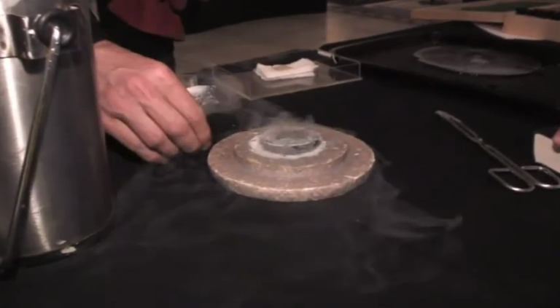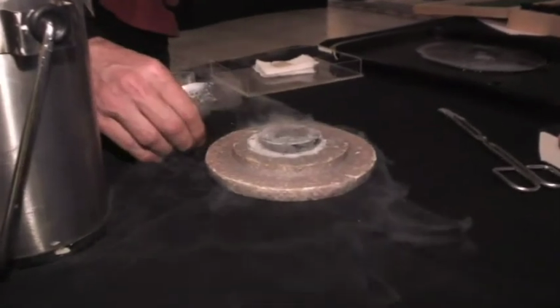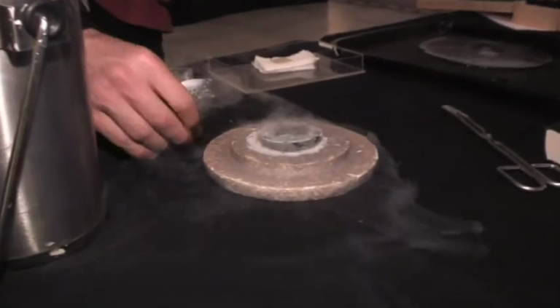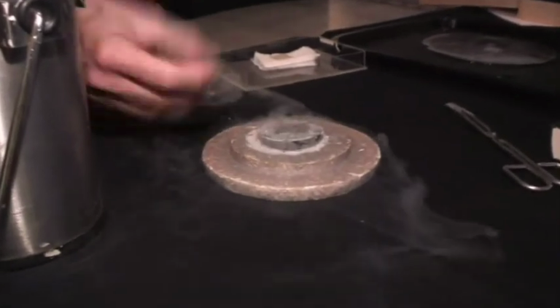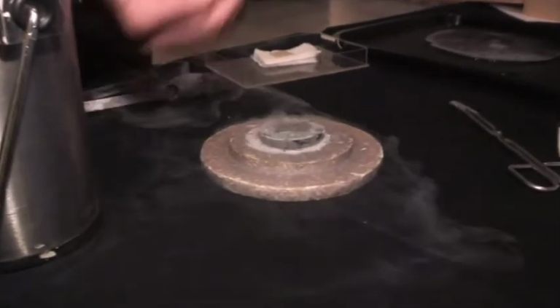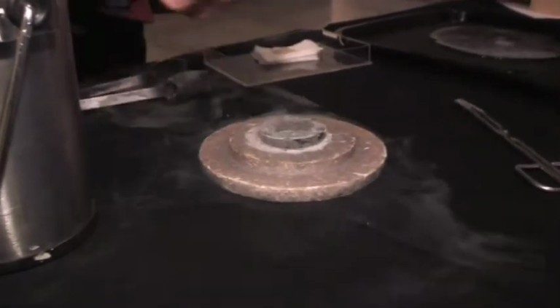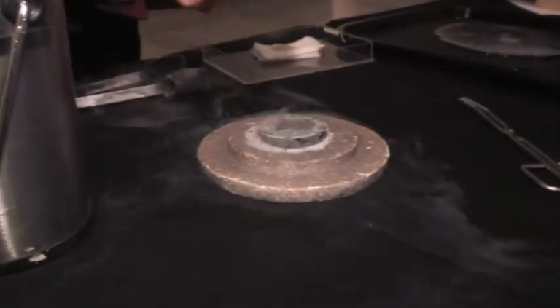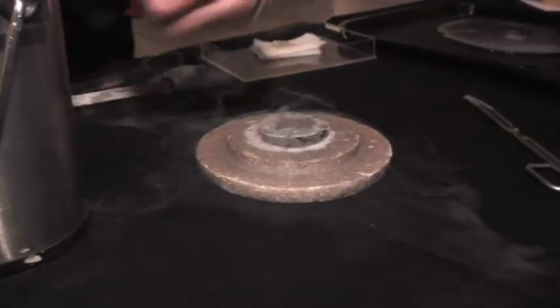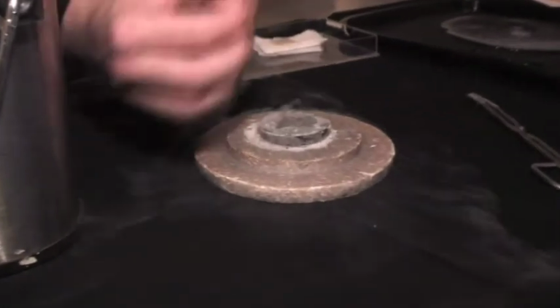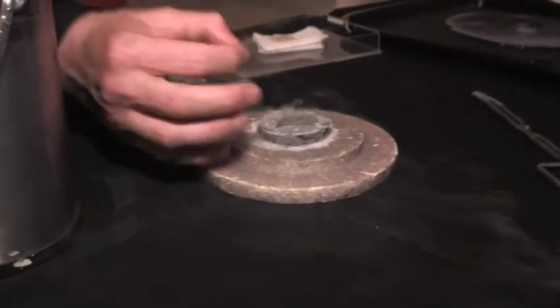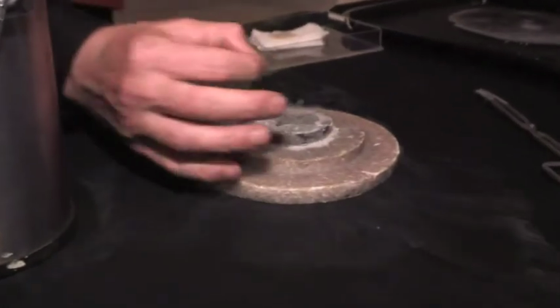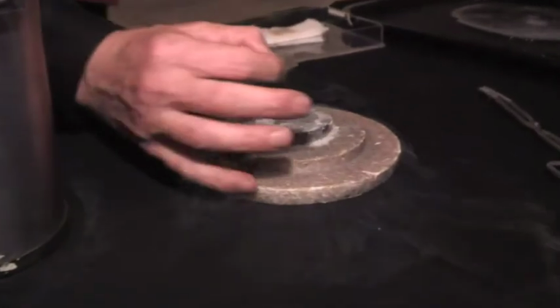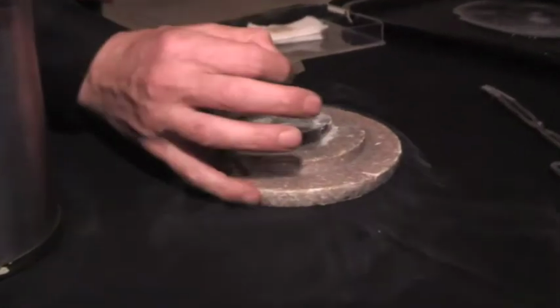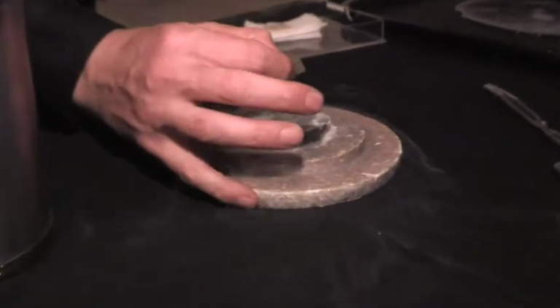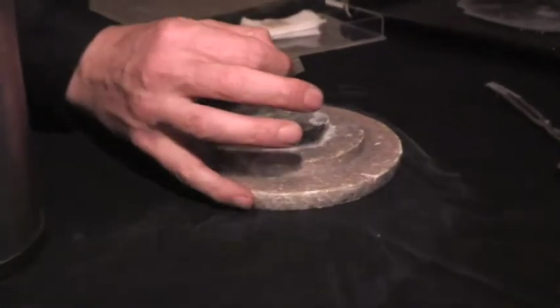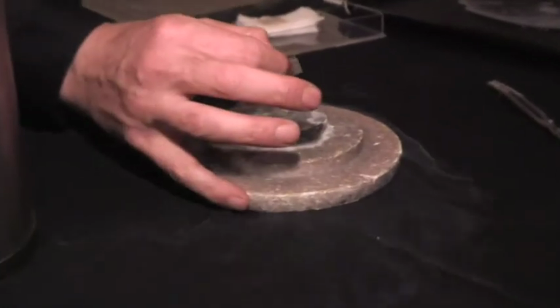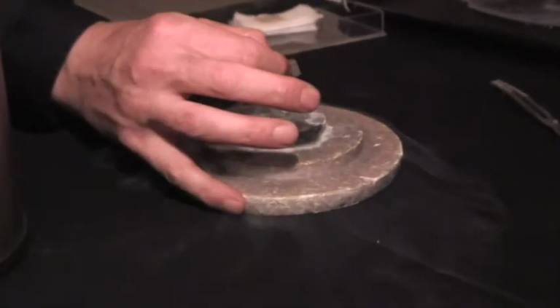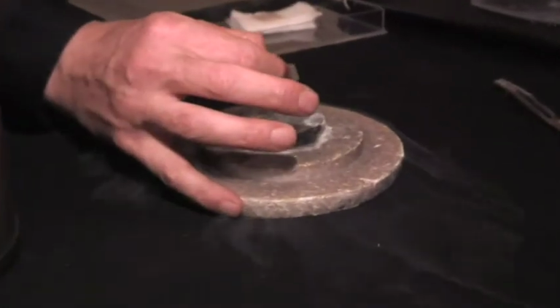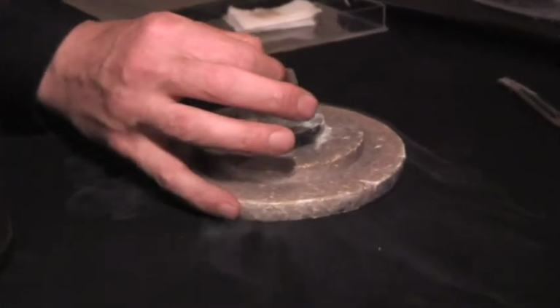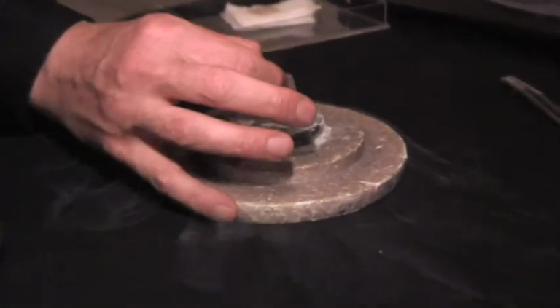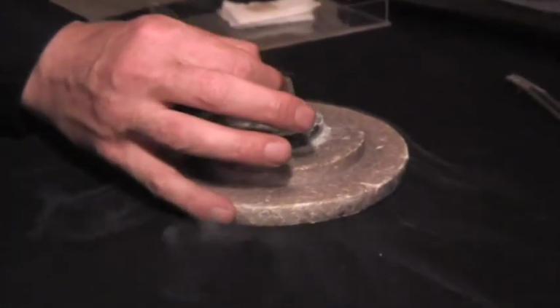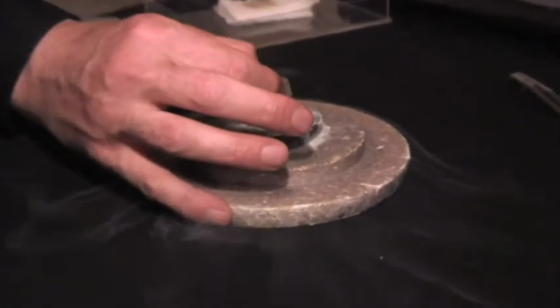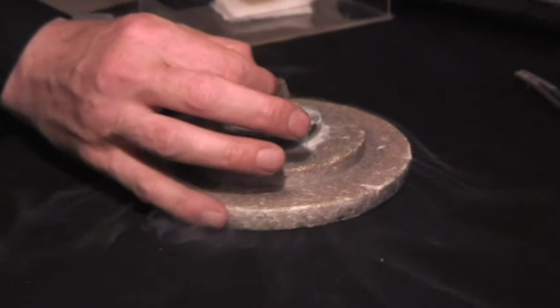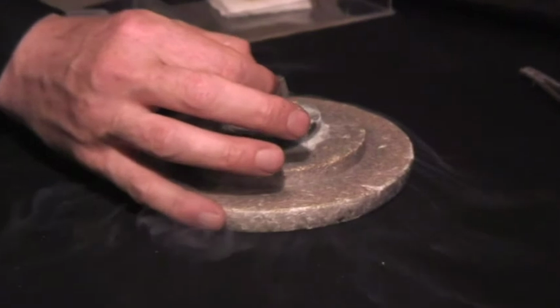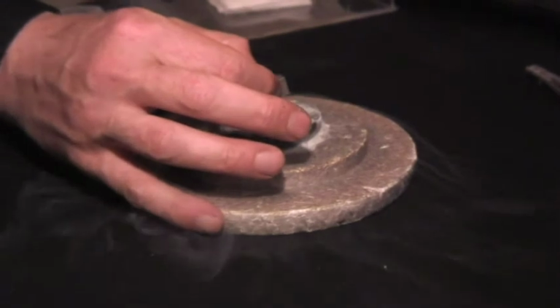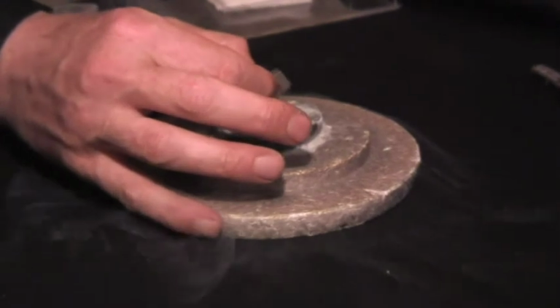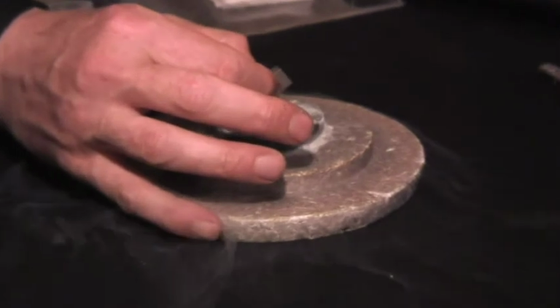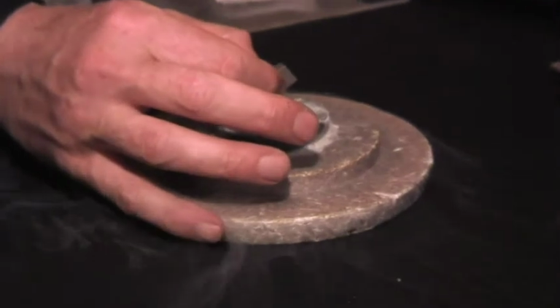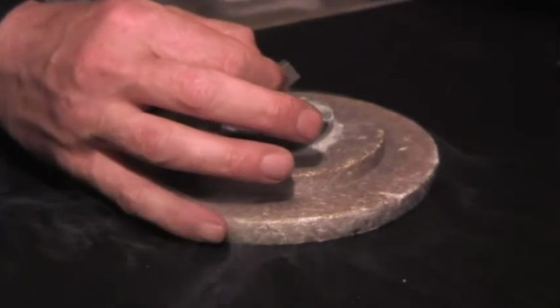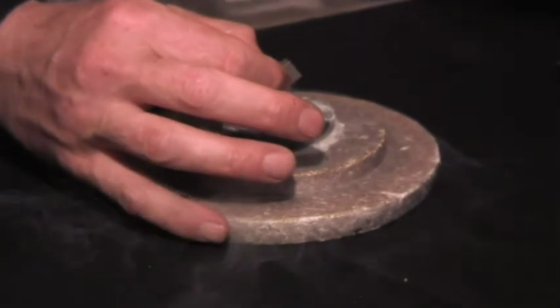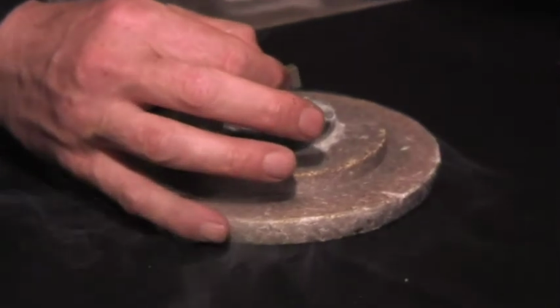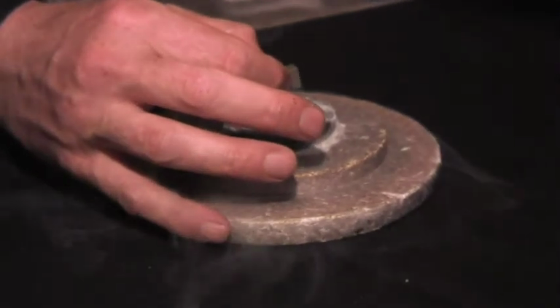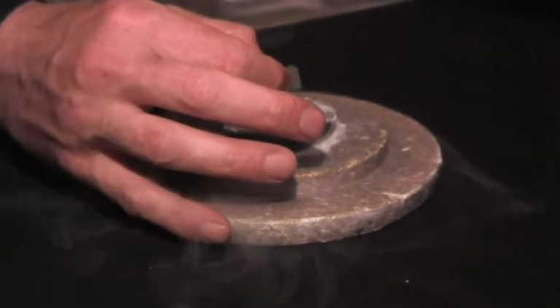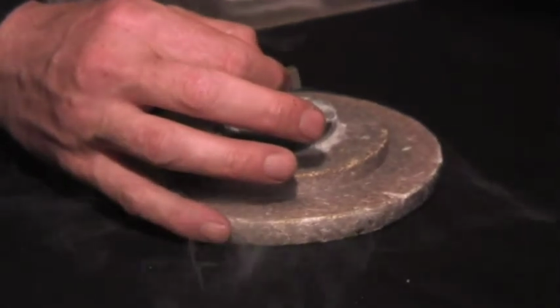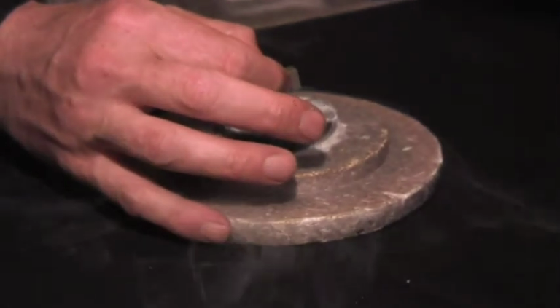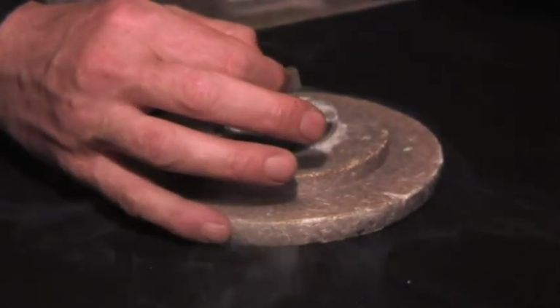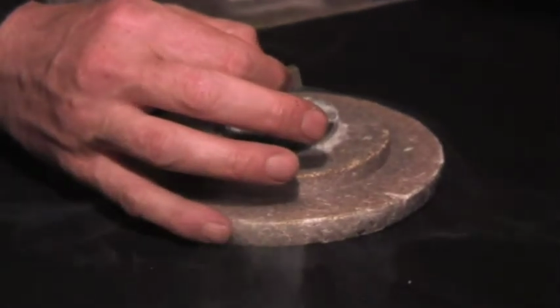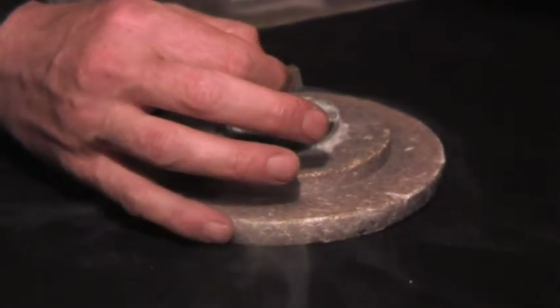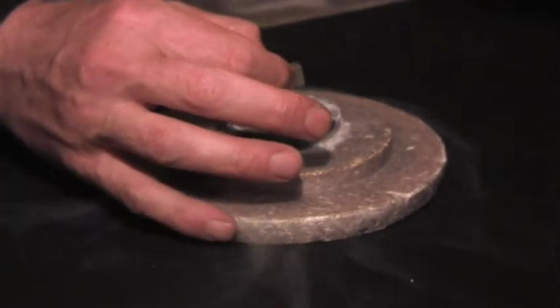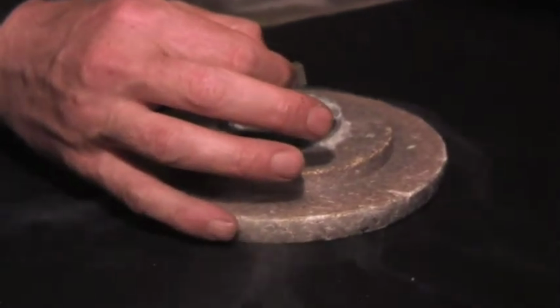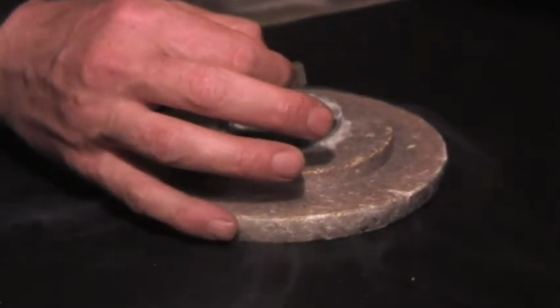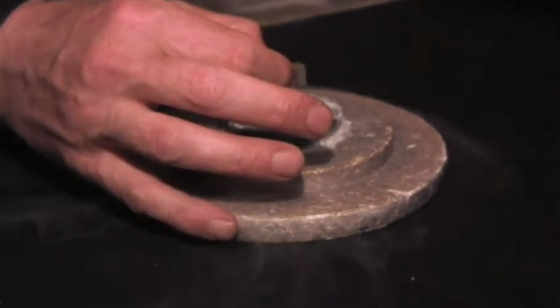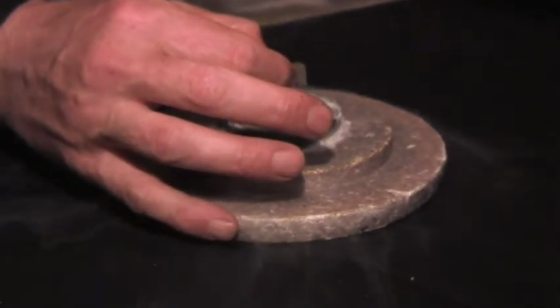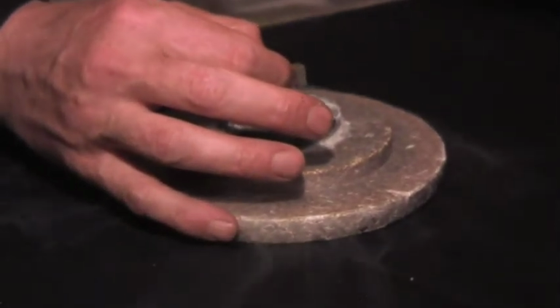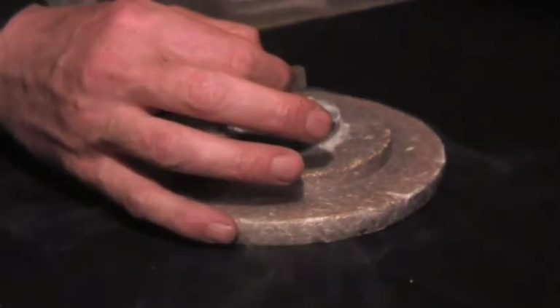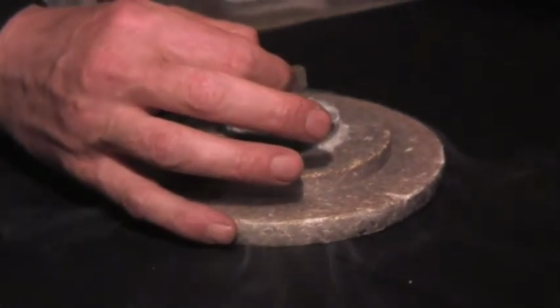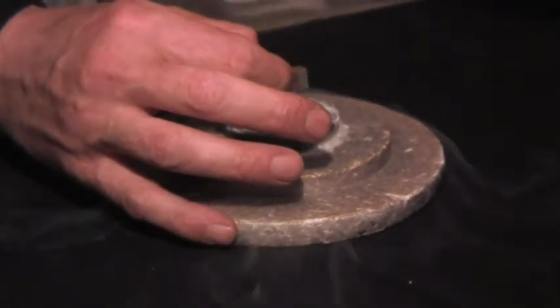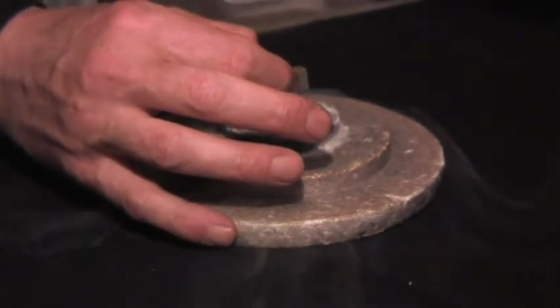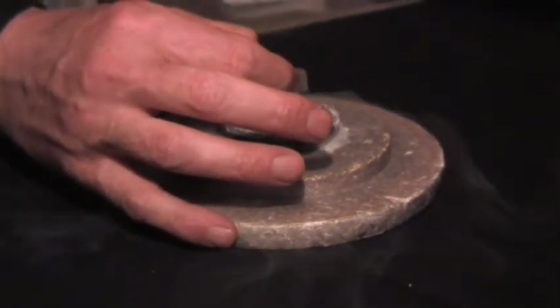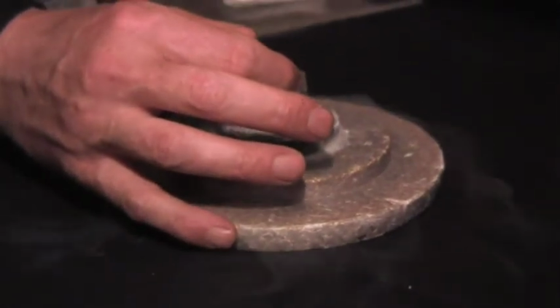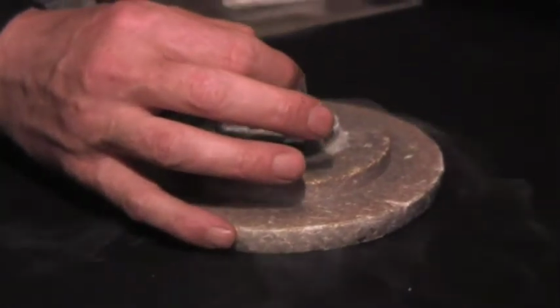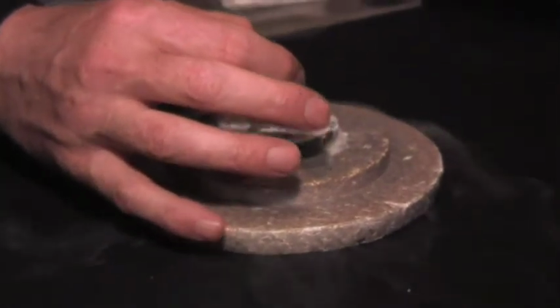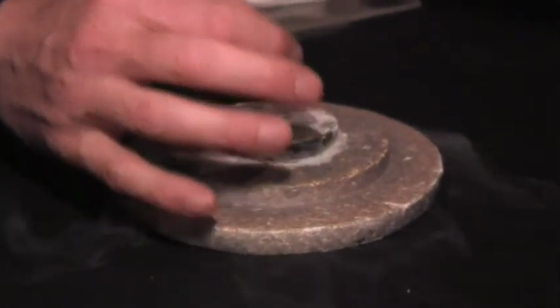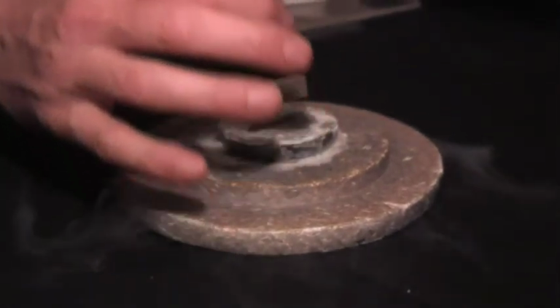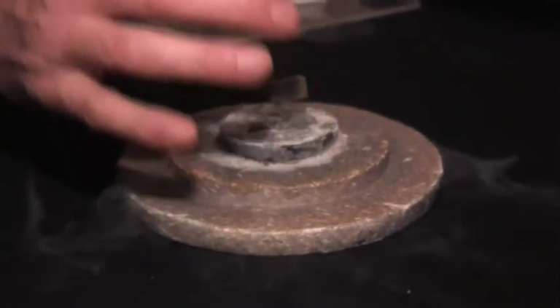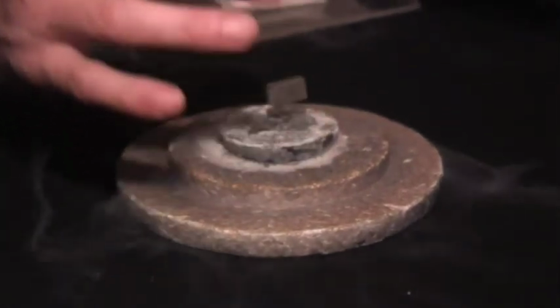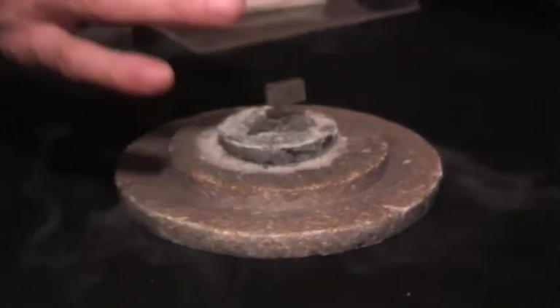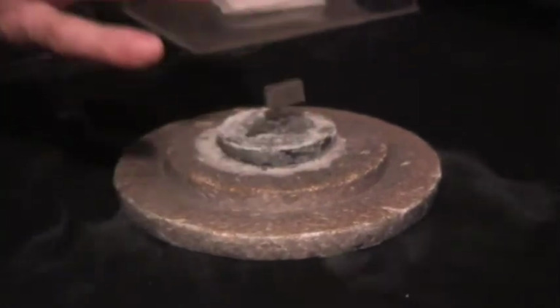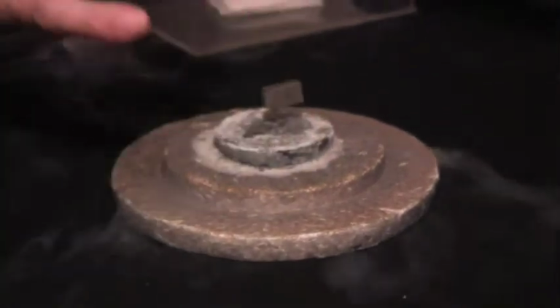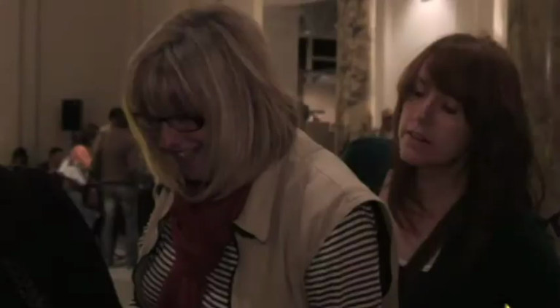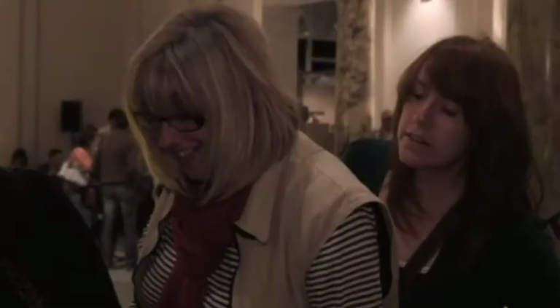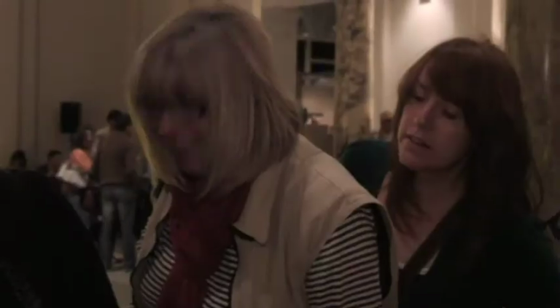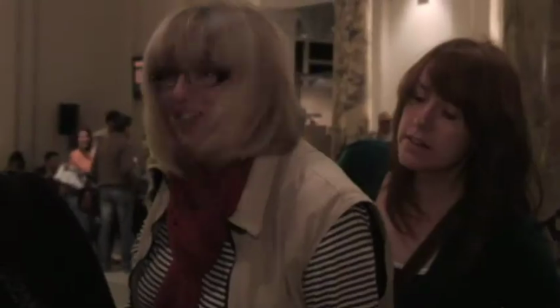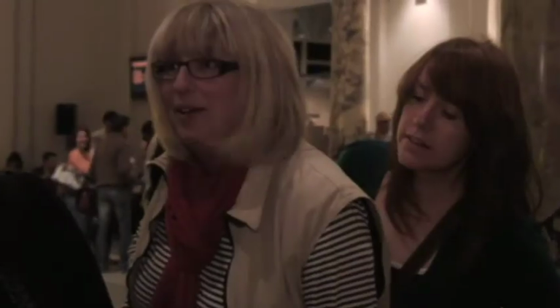Here's a magnet, I'm going to place it down there, and I can already feel it's repelling, and there it is.